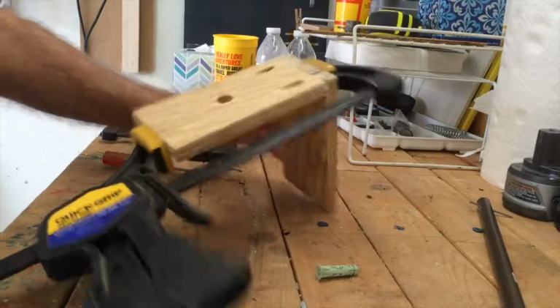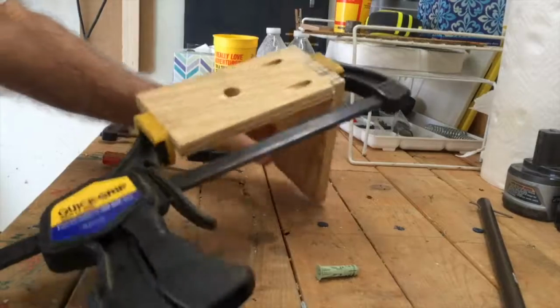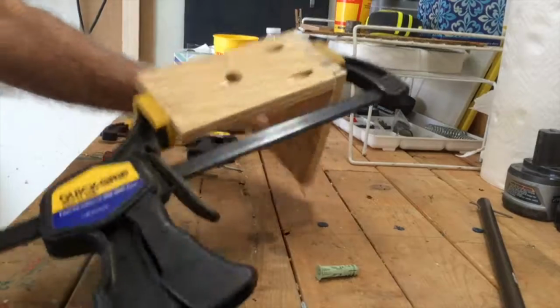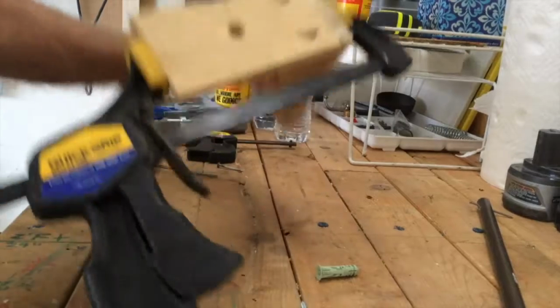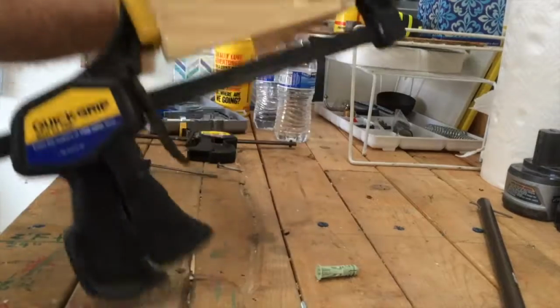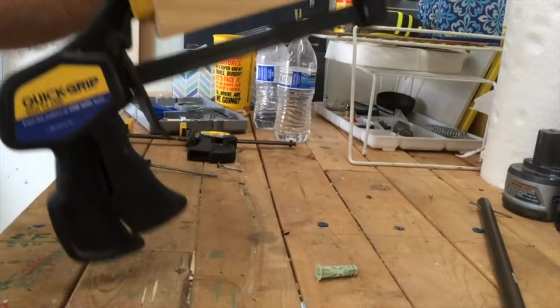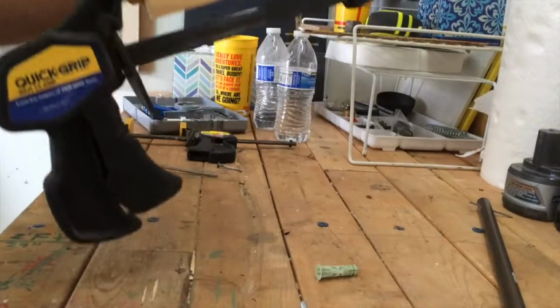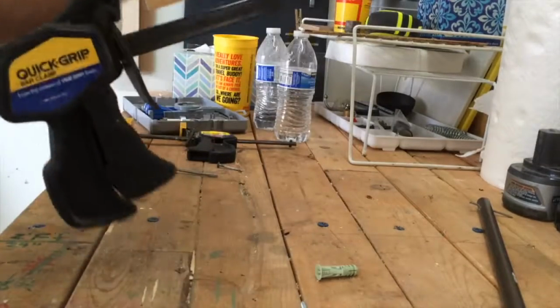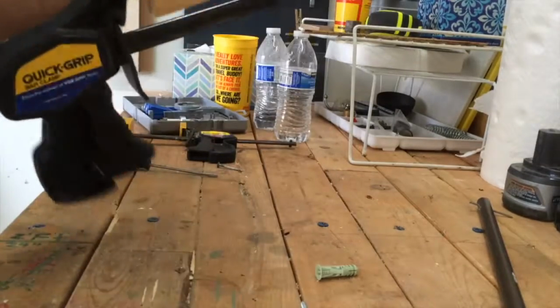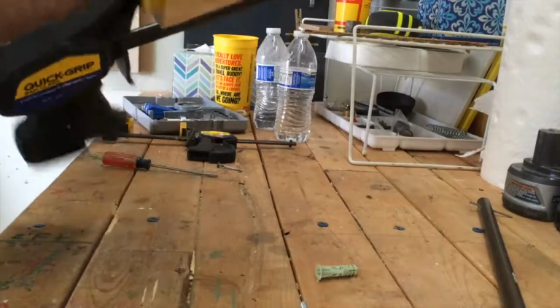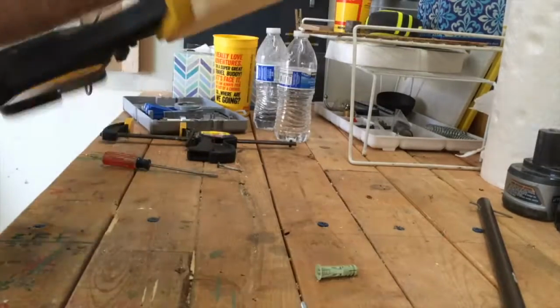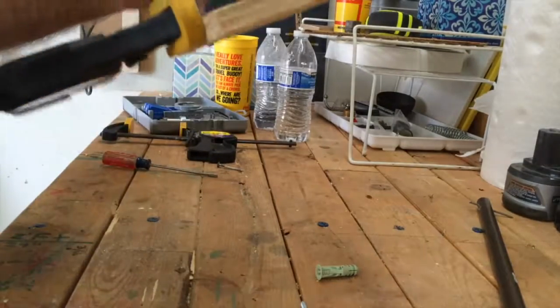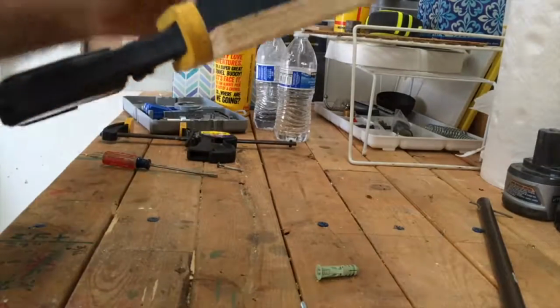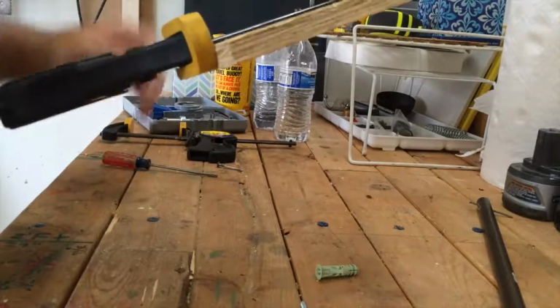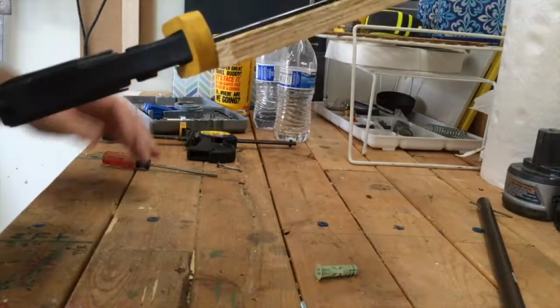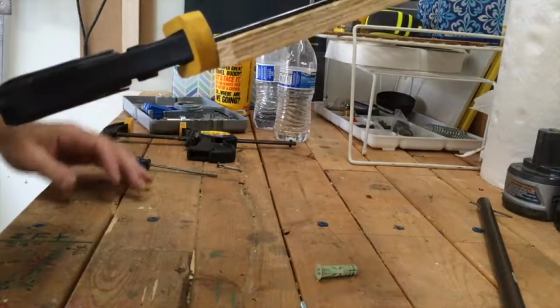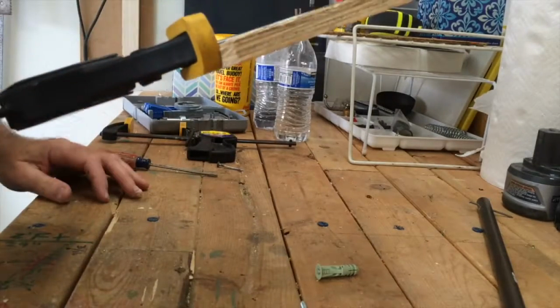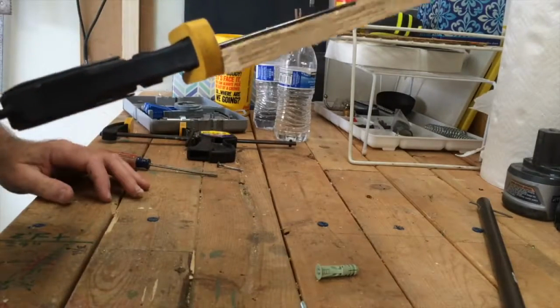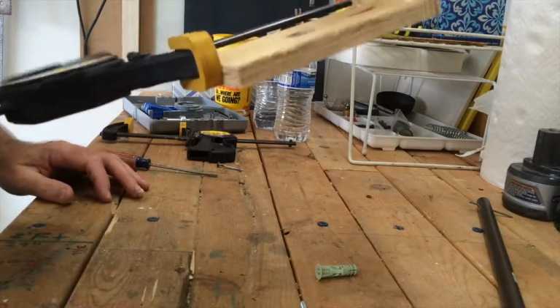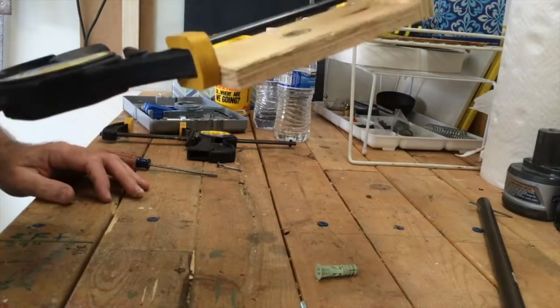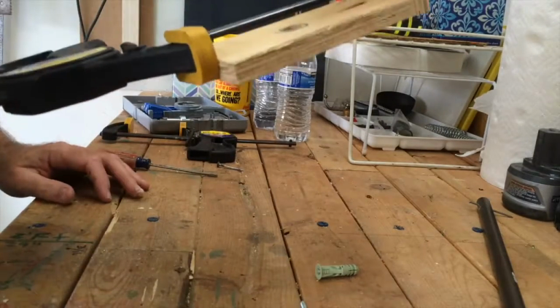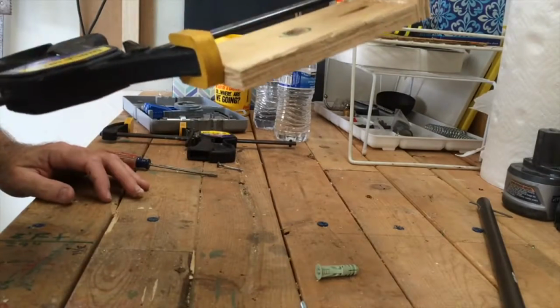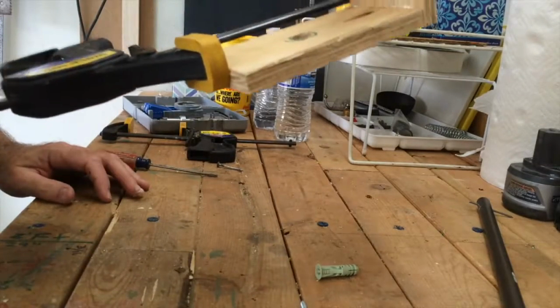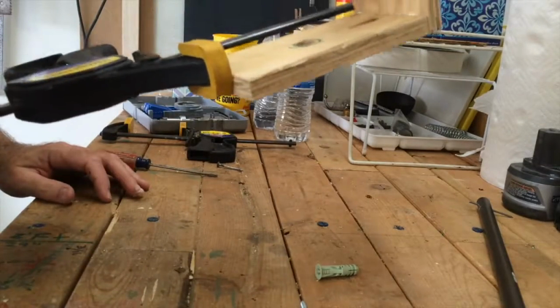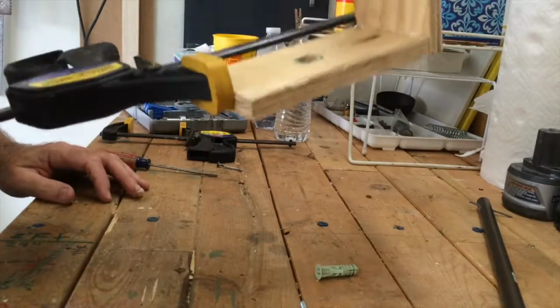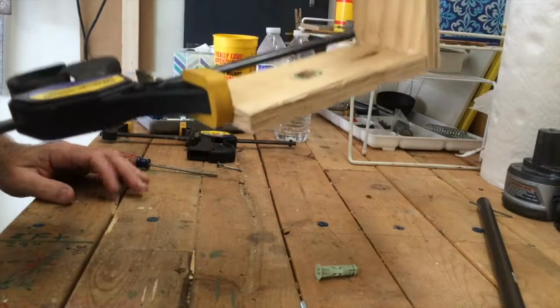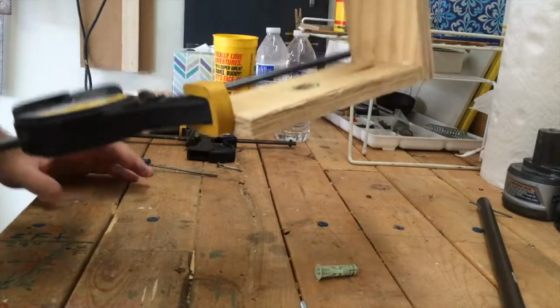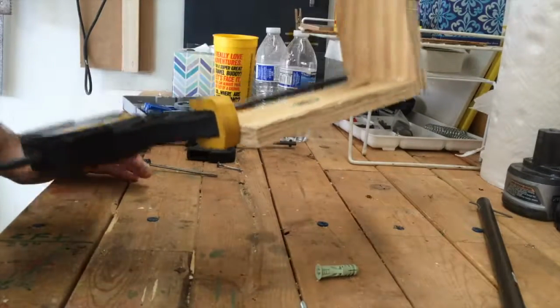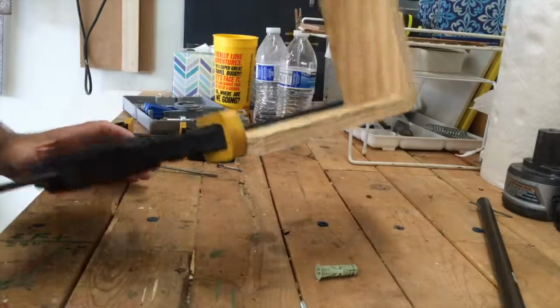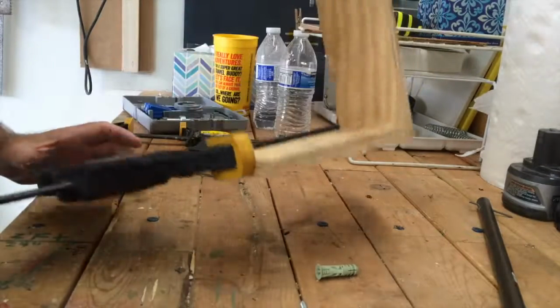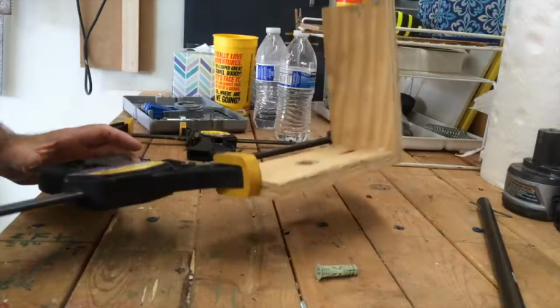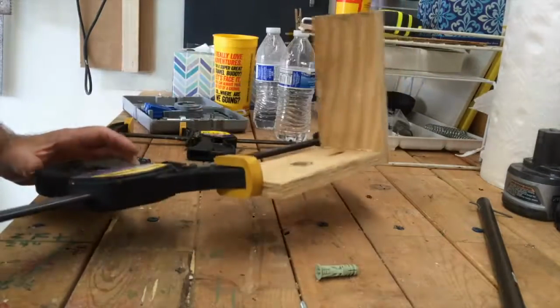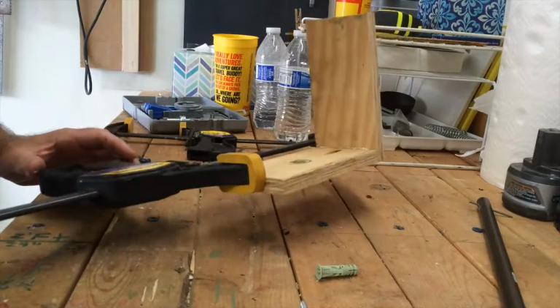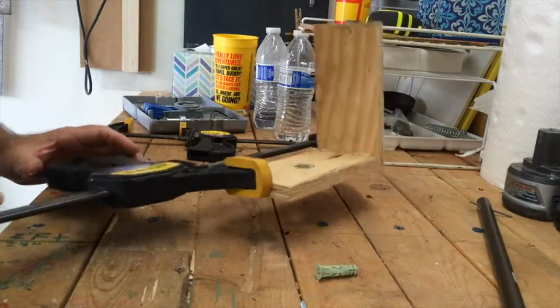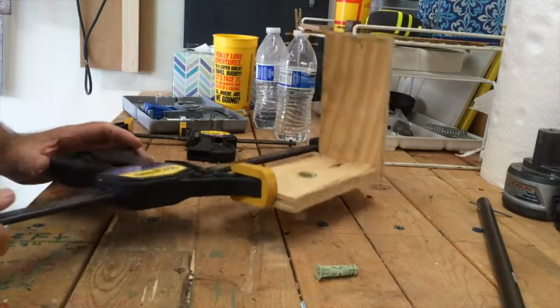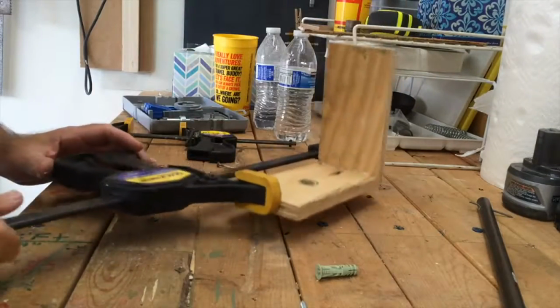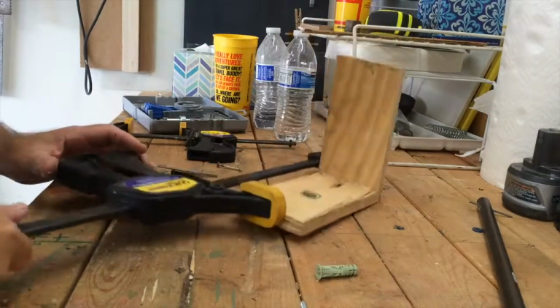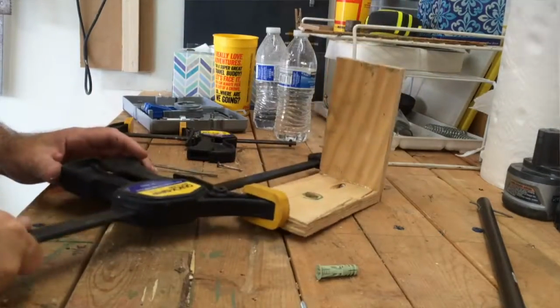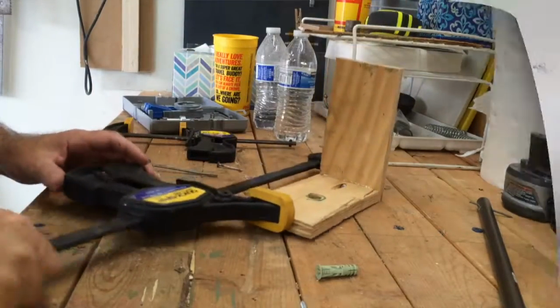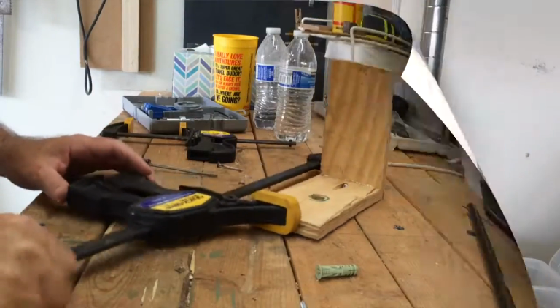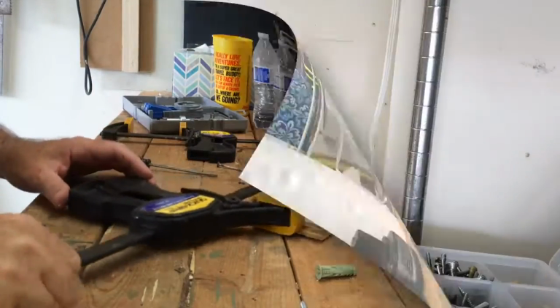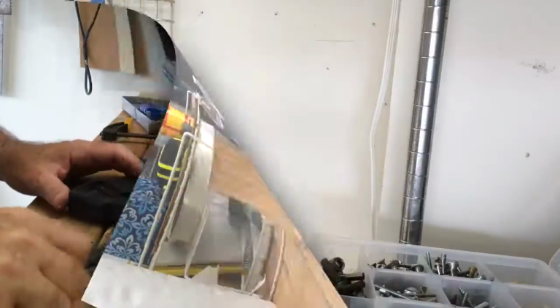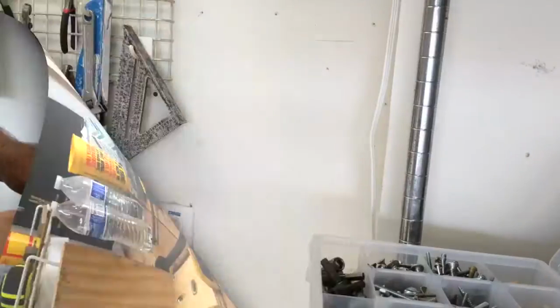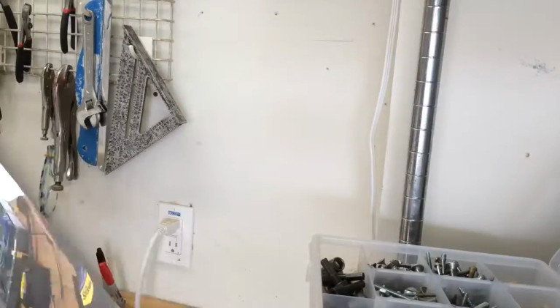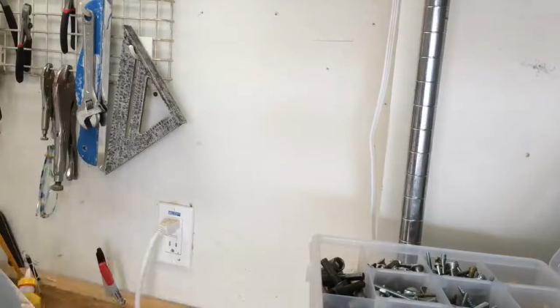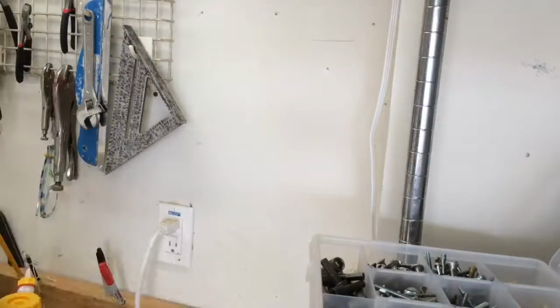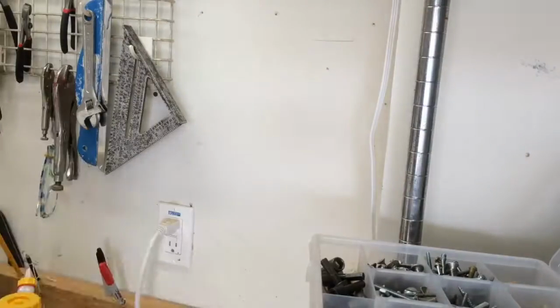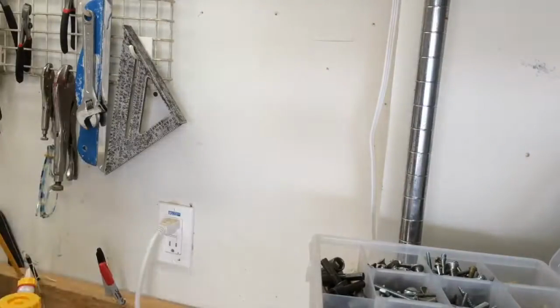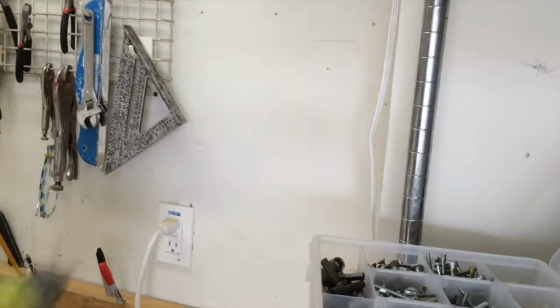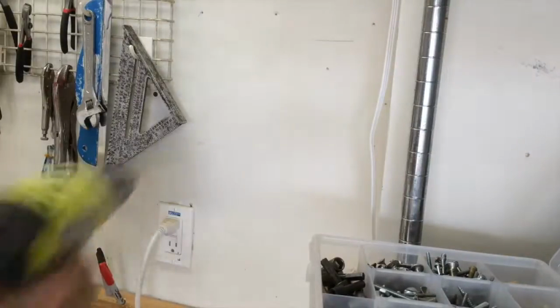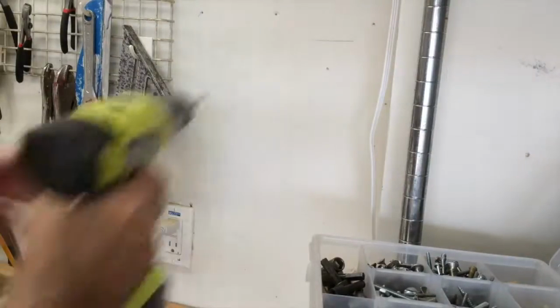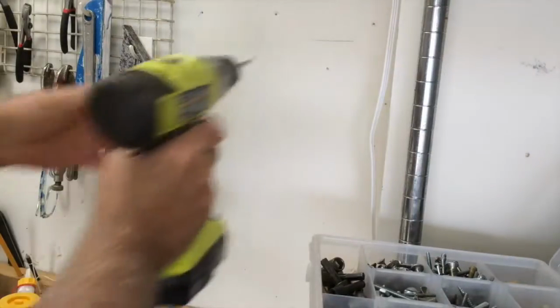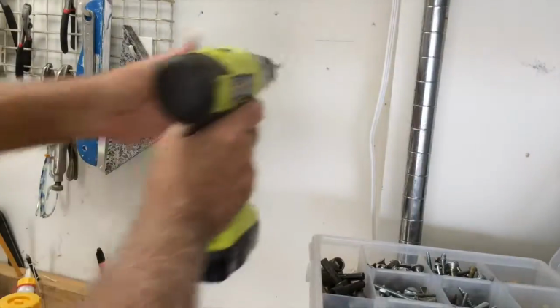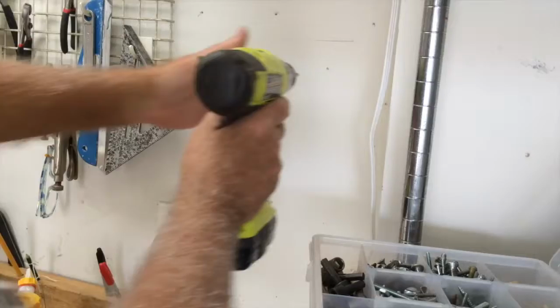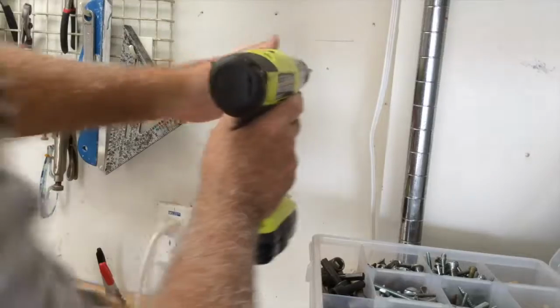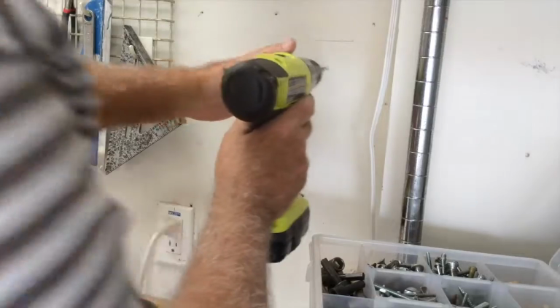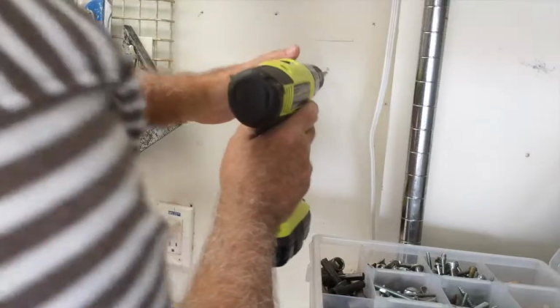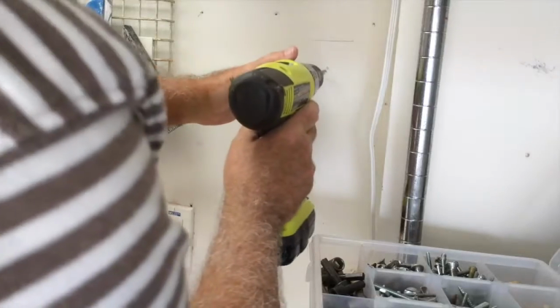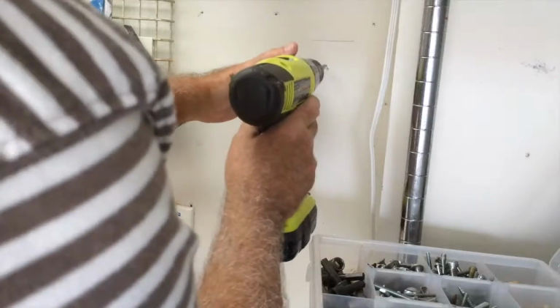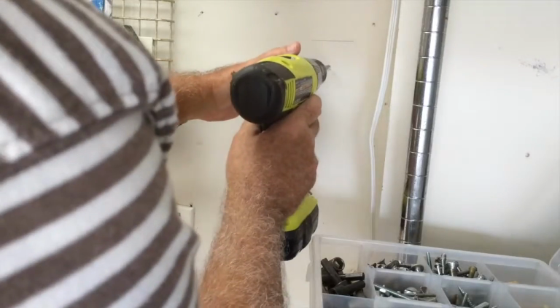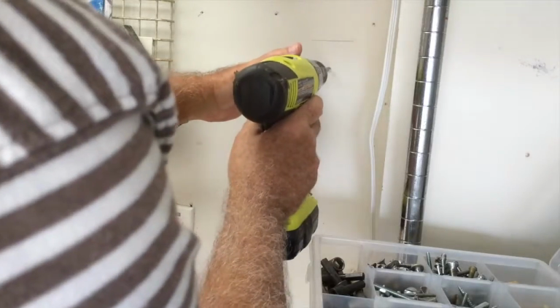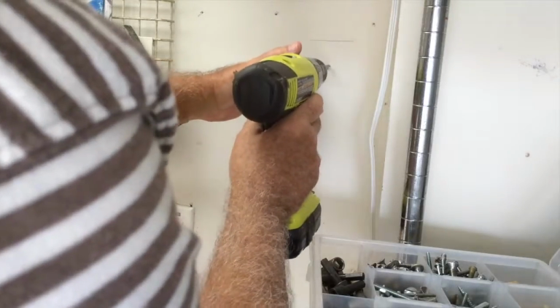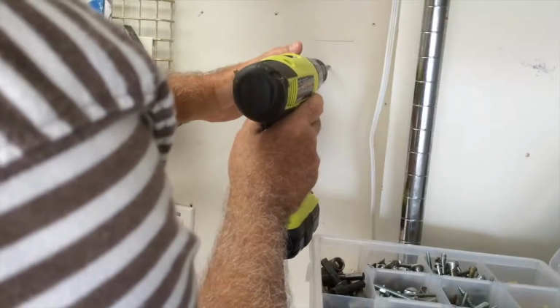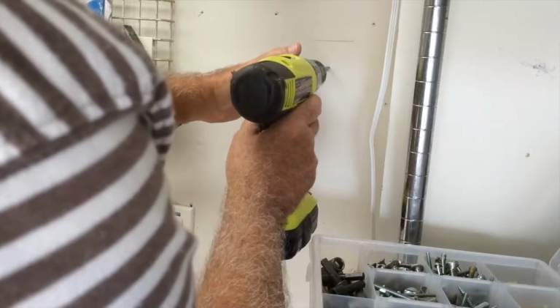It's nice and tight. Now we're going to pre-drill this hole.